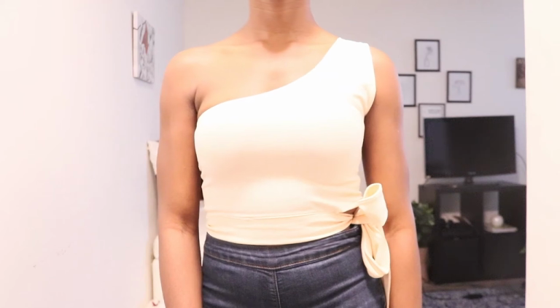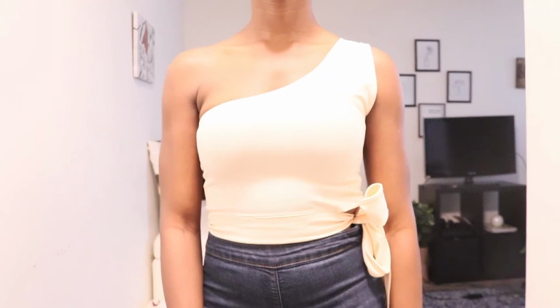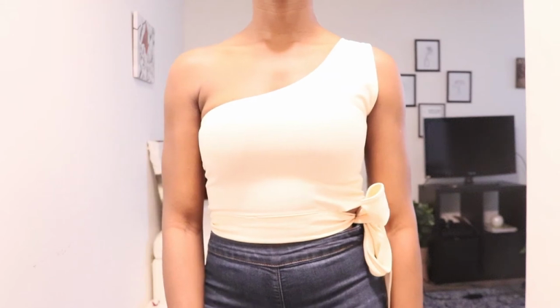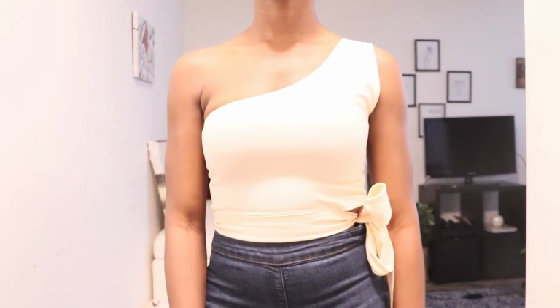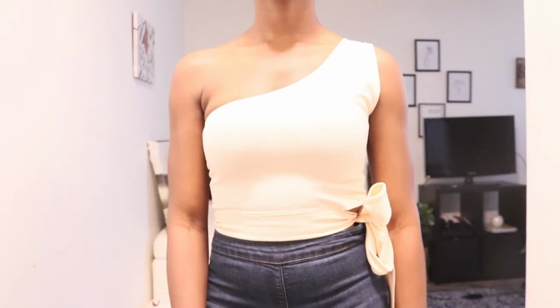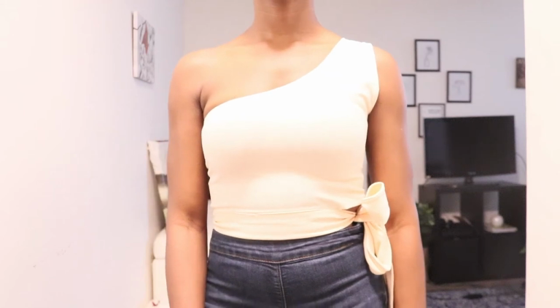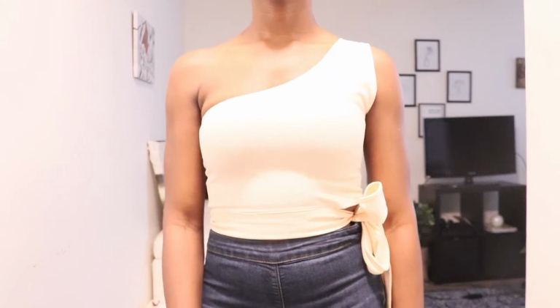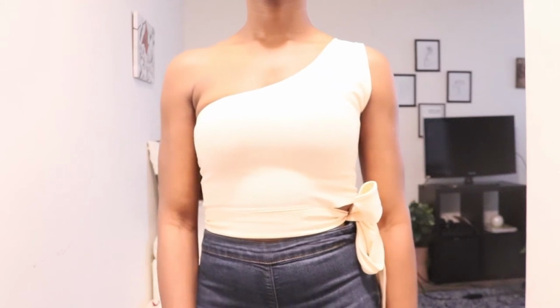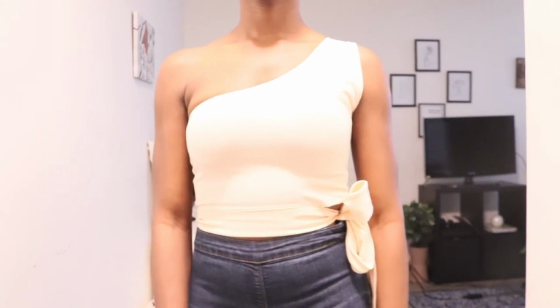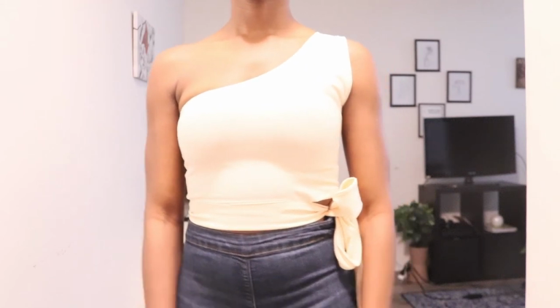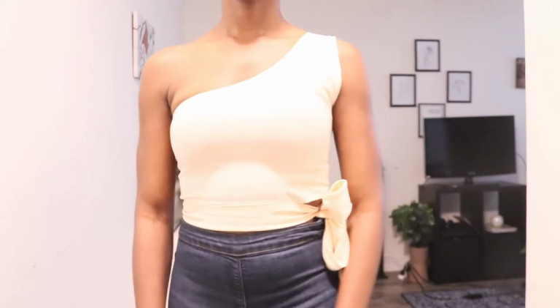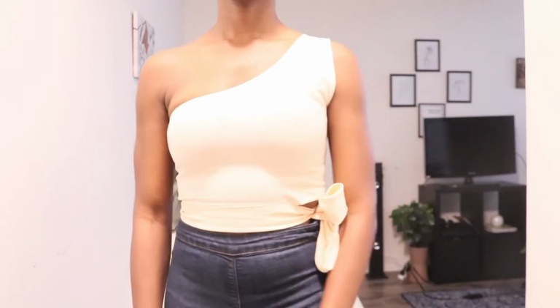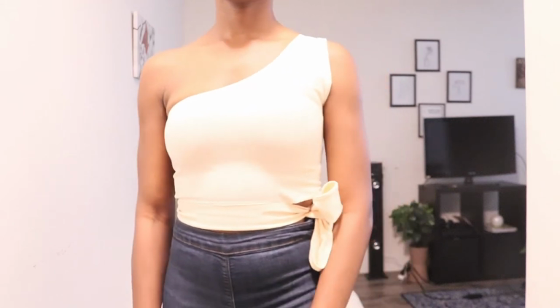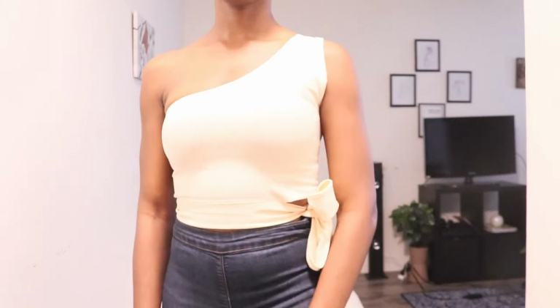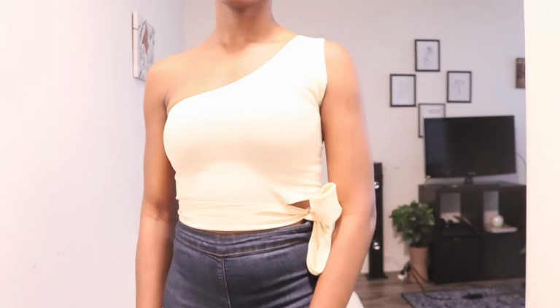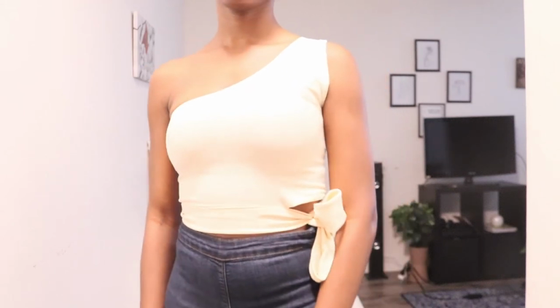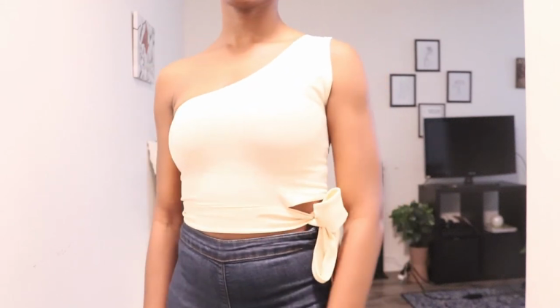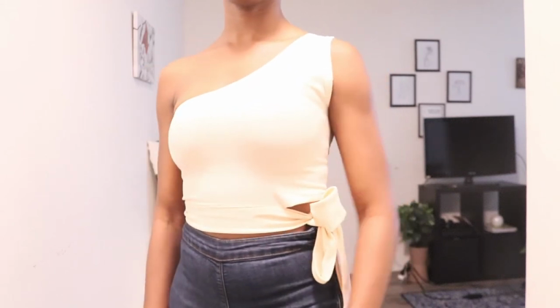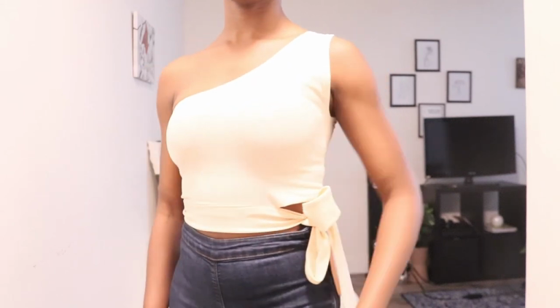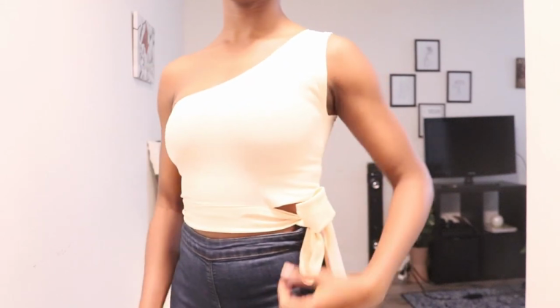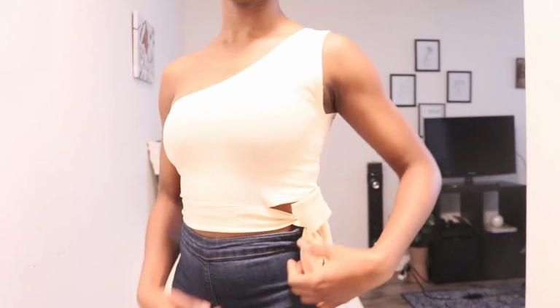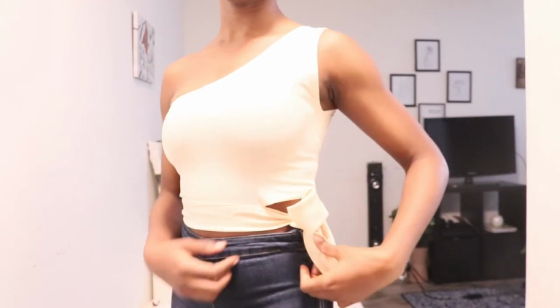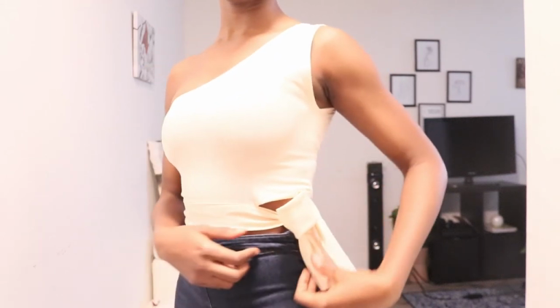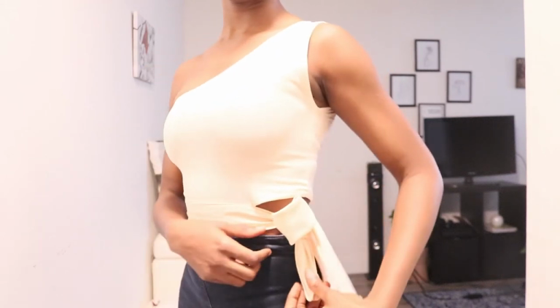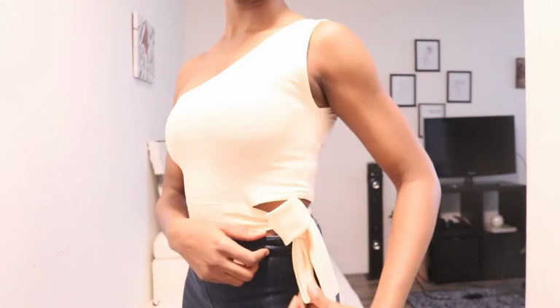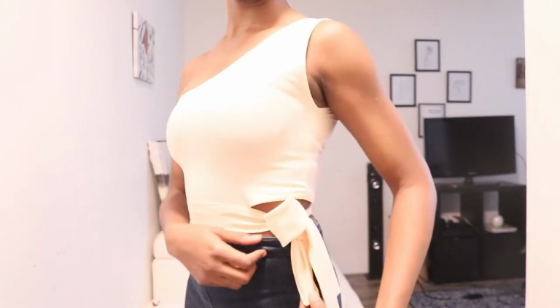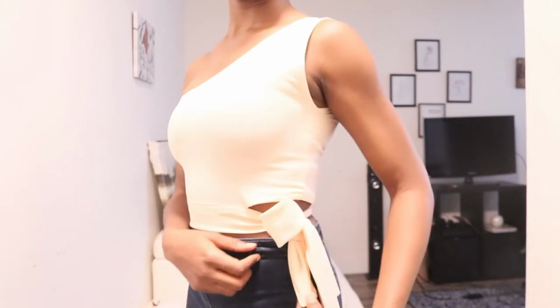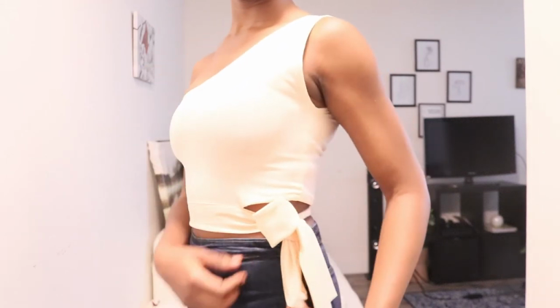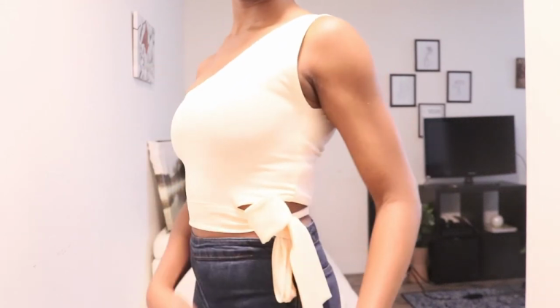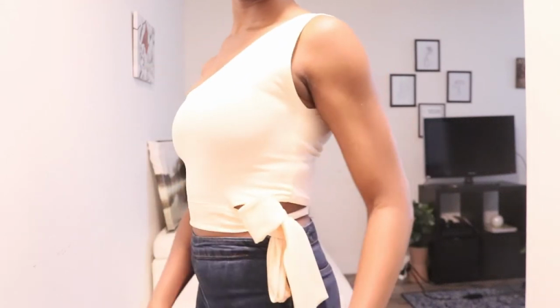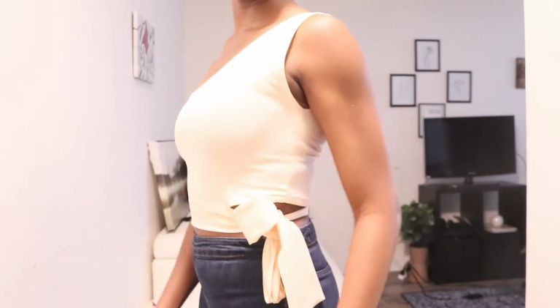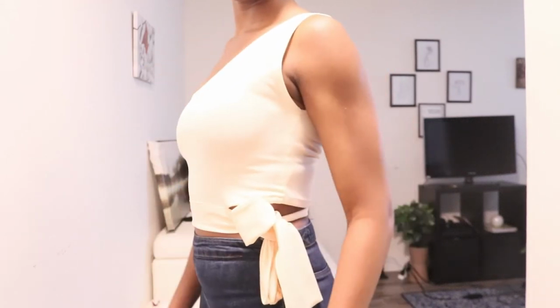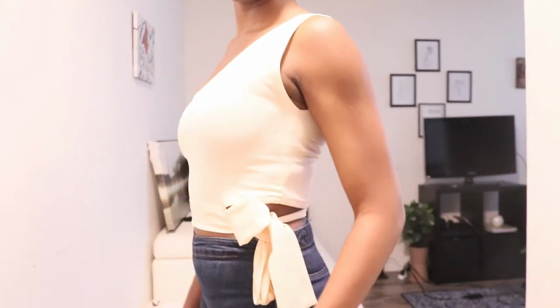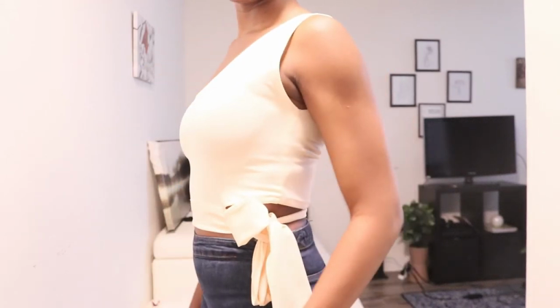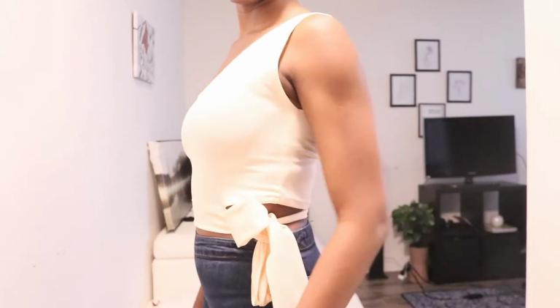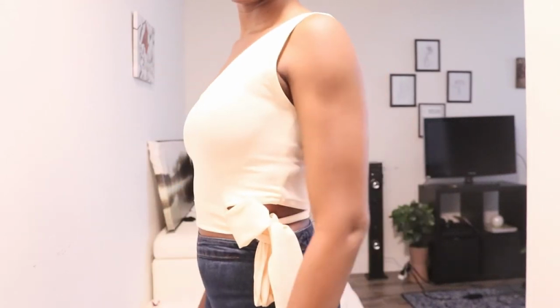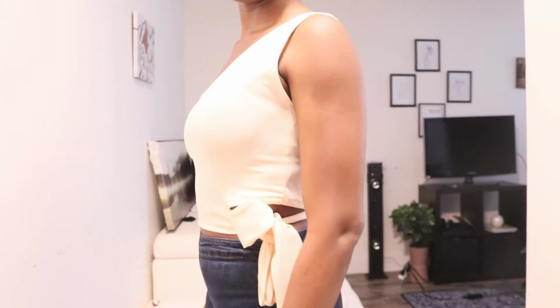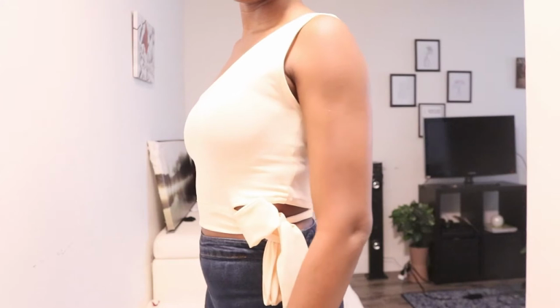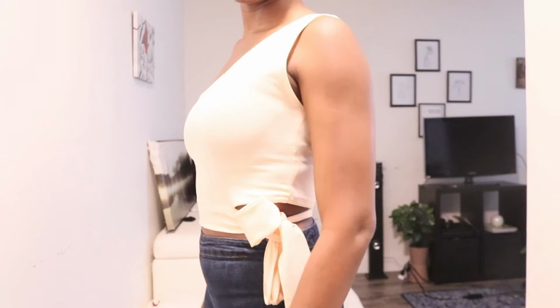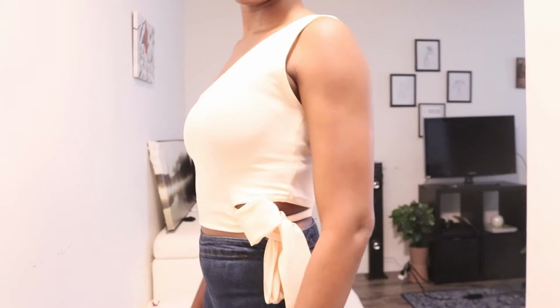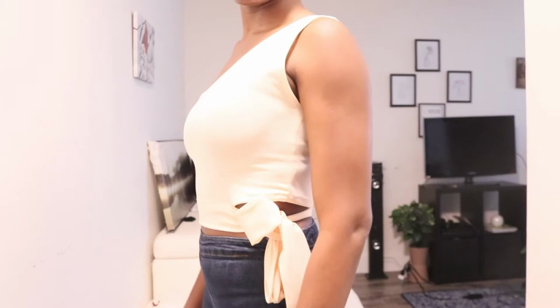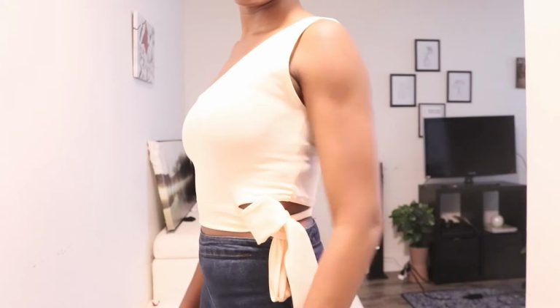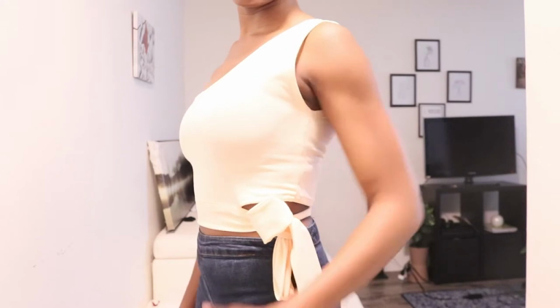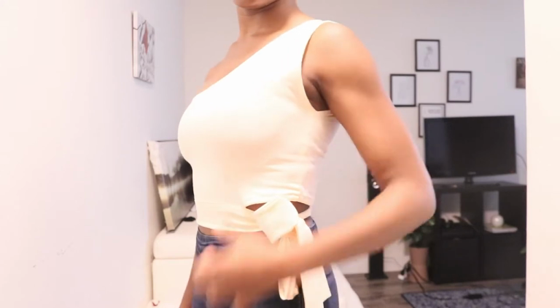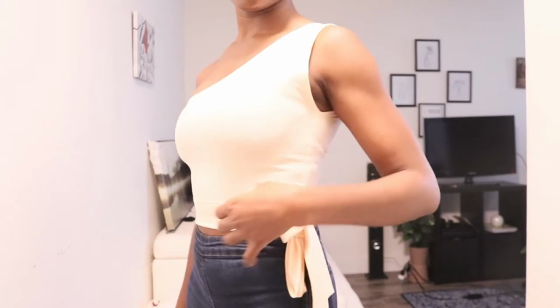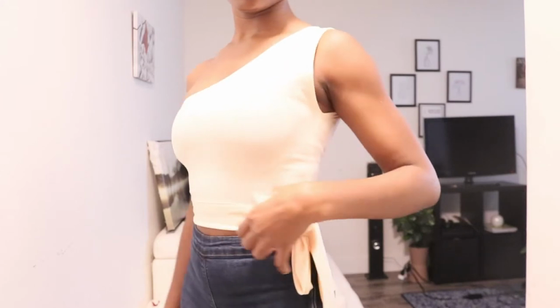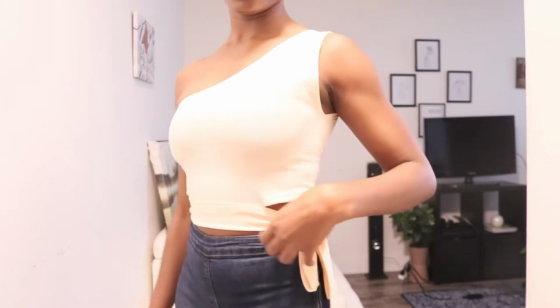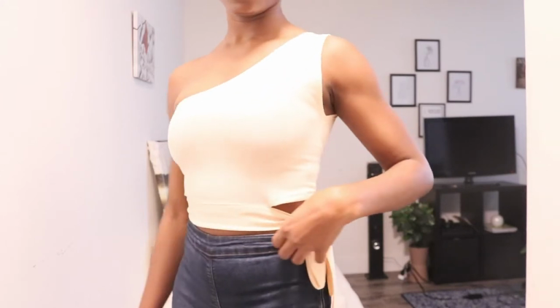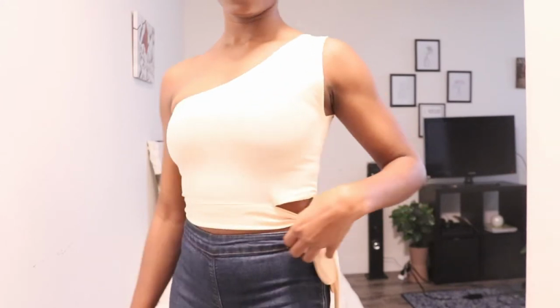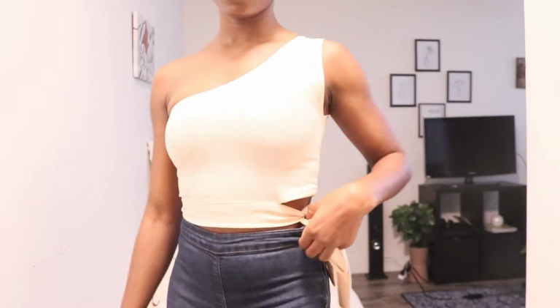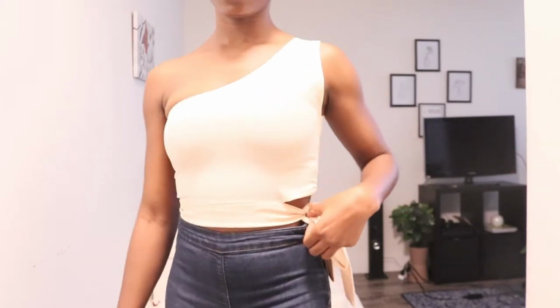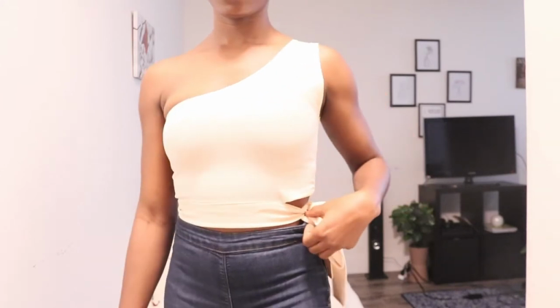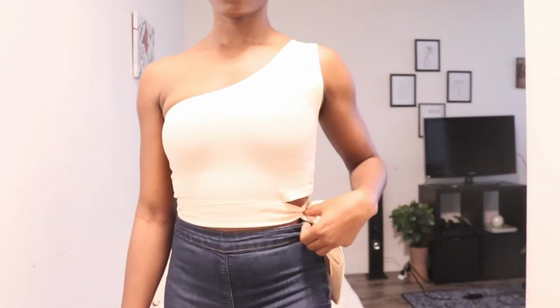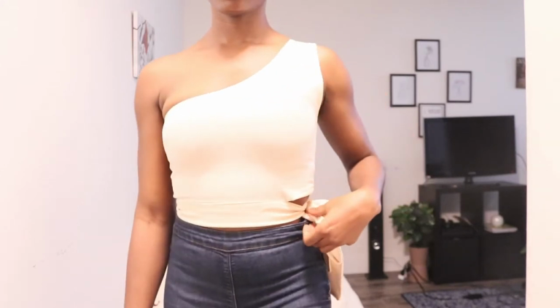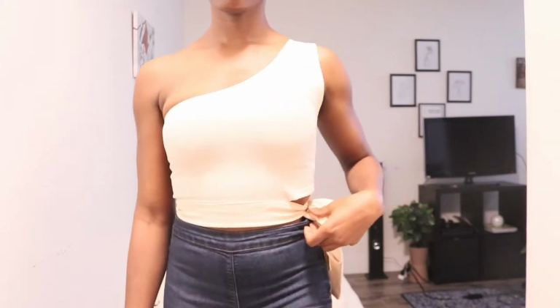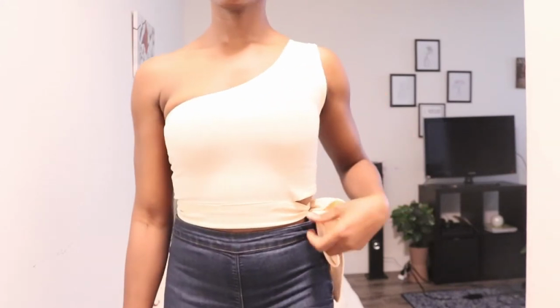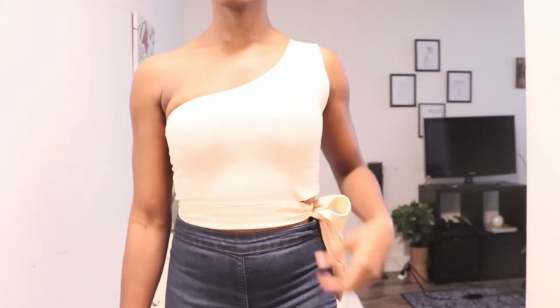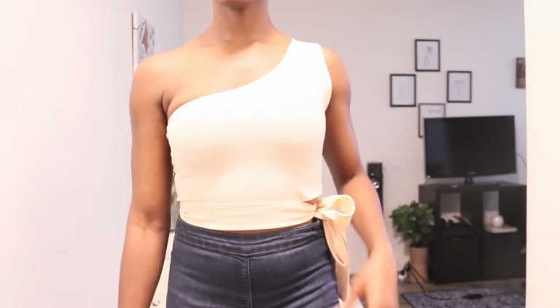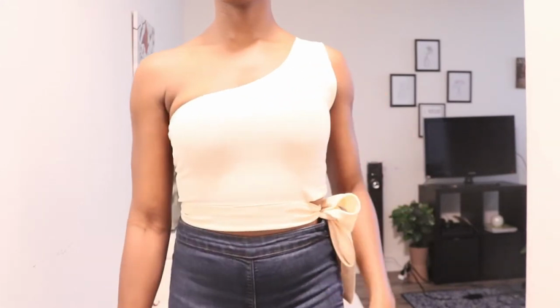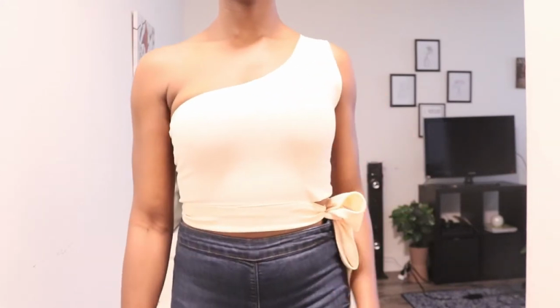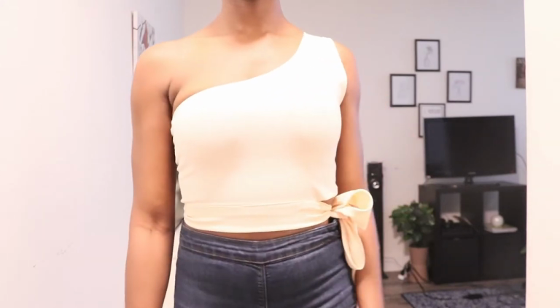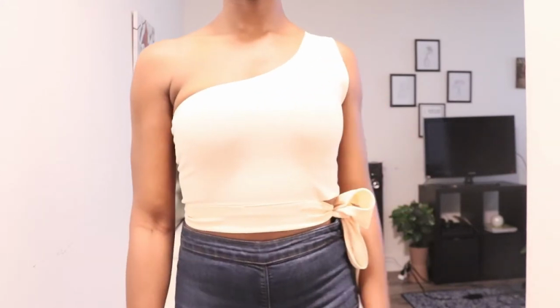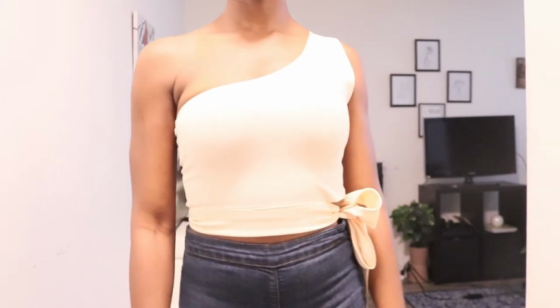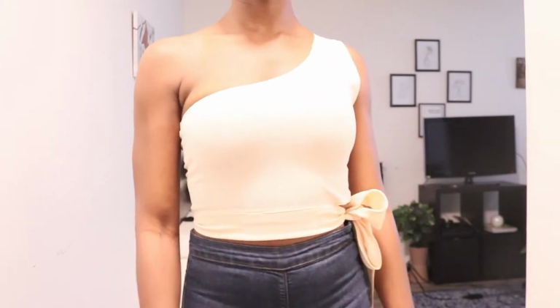Hey fly people, welcome back to my channel. Before I start this video, please tell me what you think about this top in the comment section — write something down.